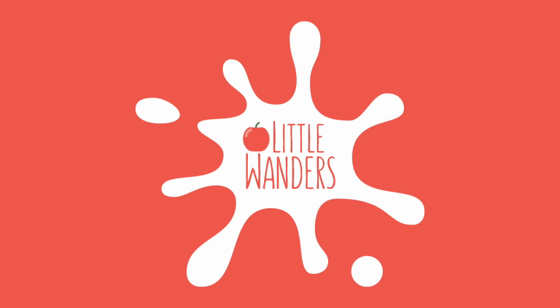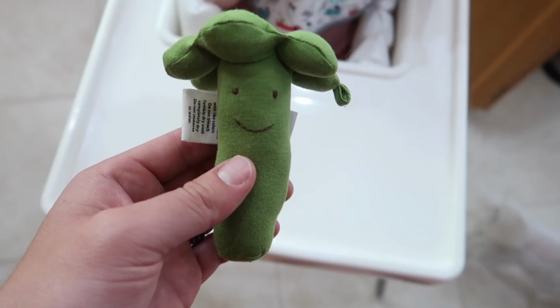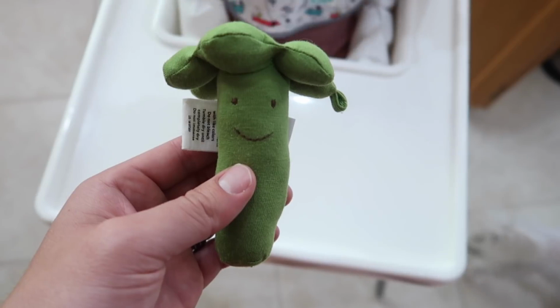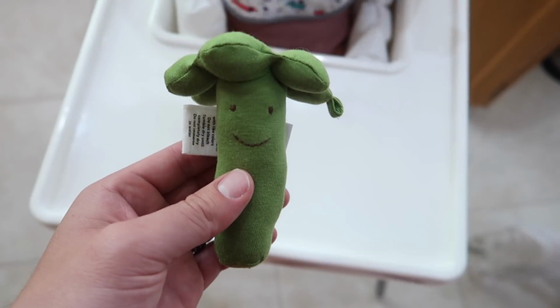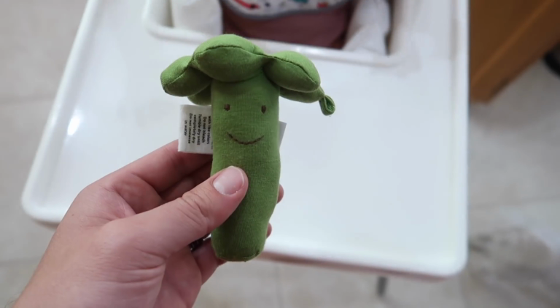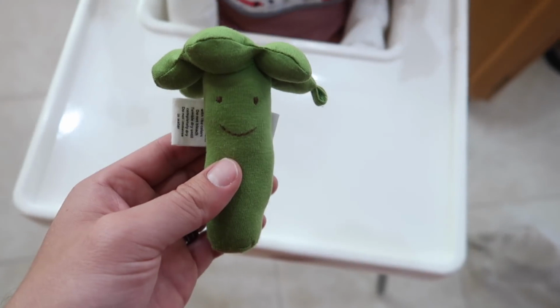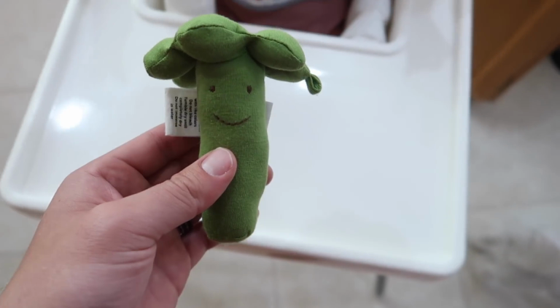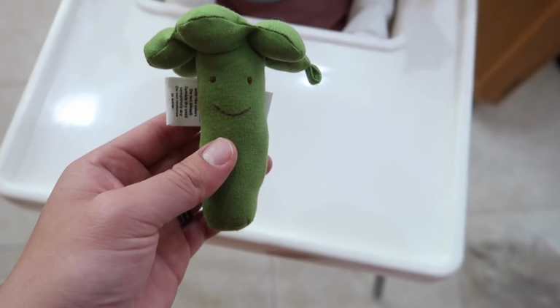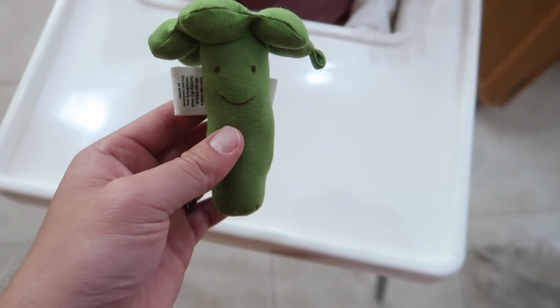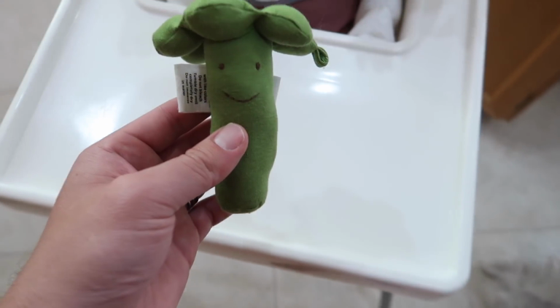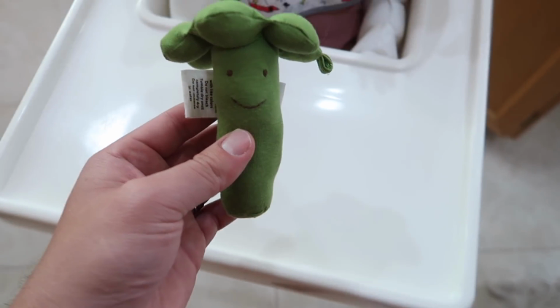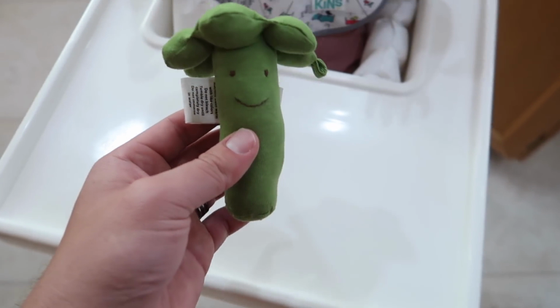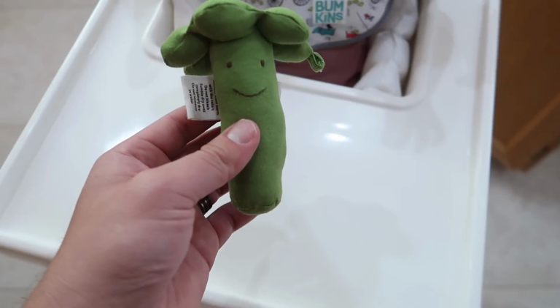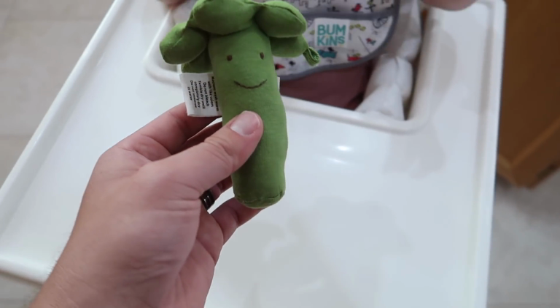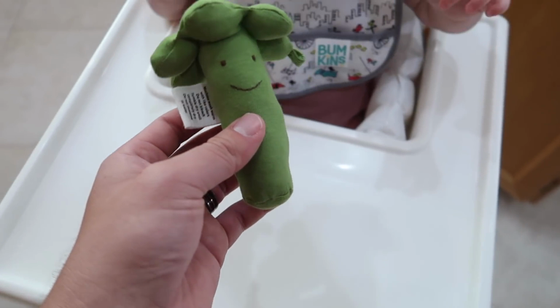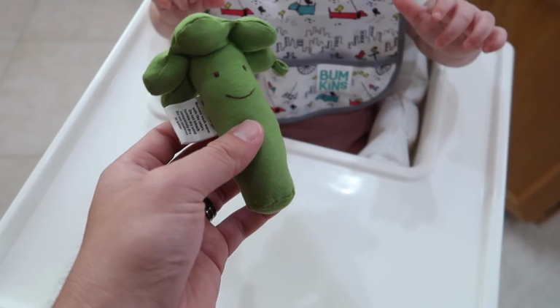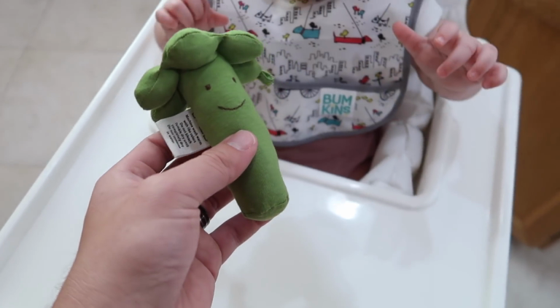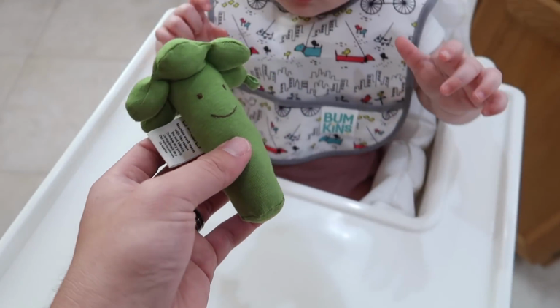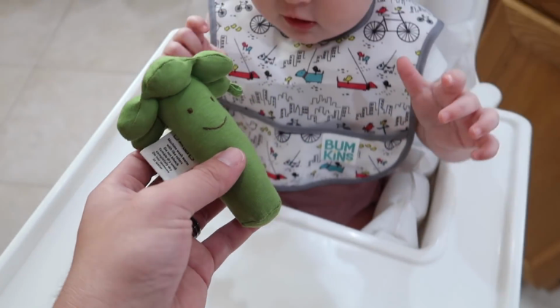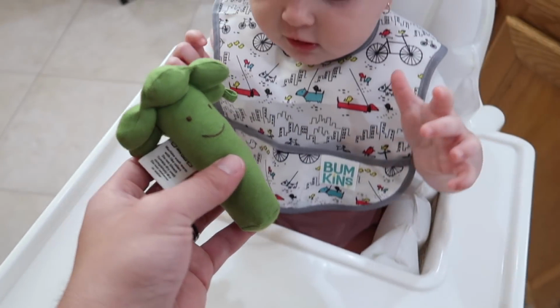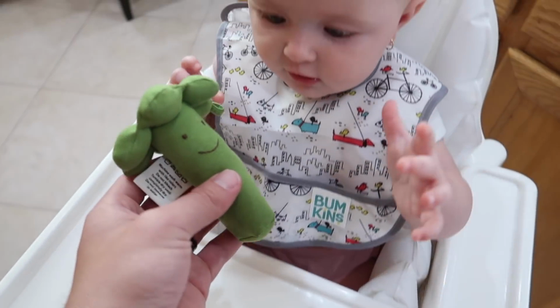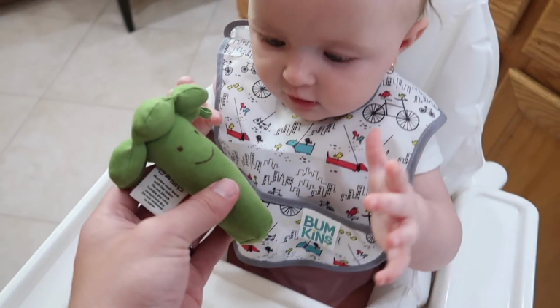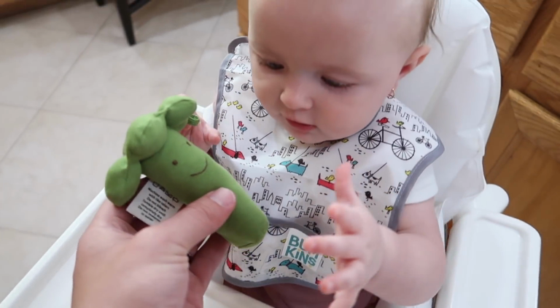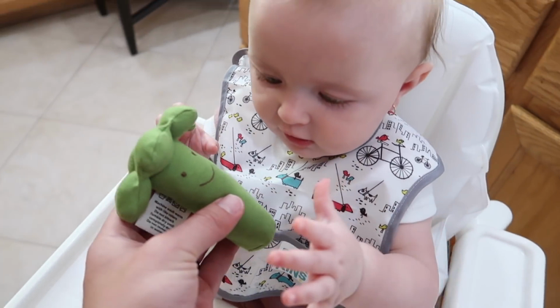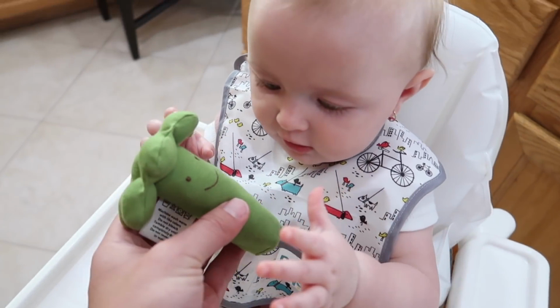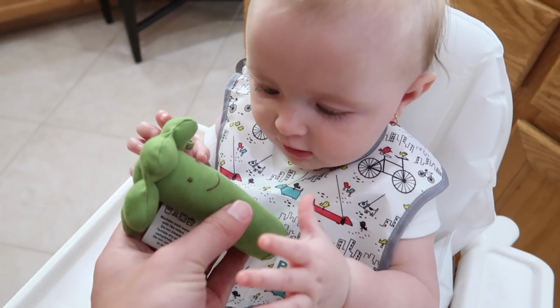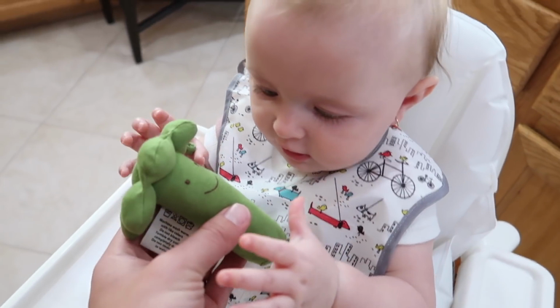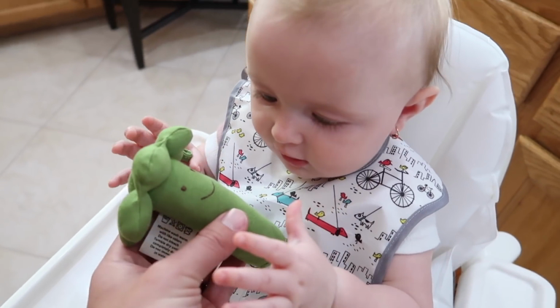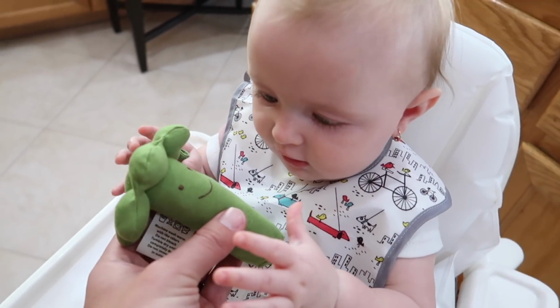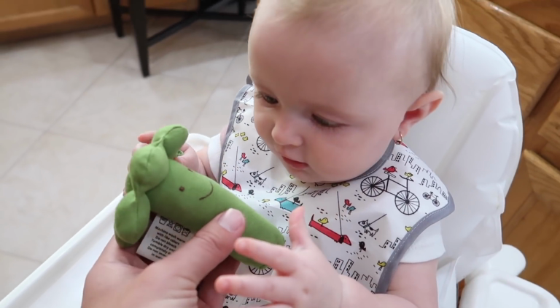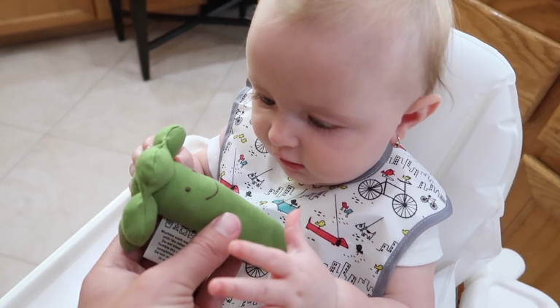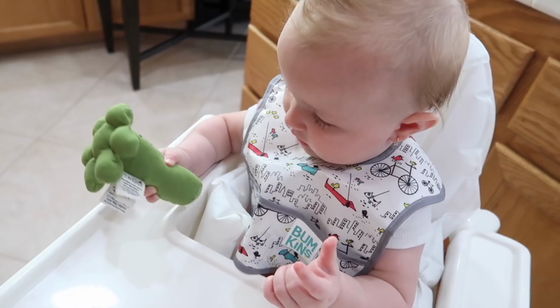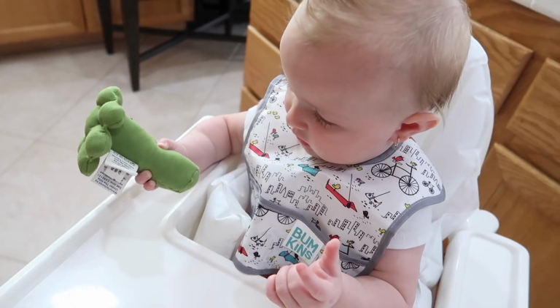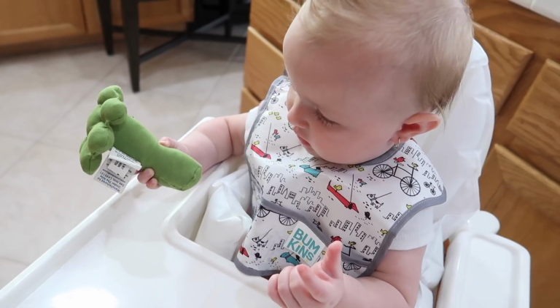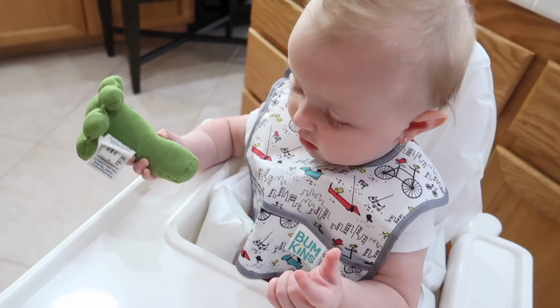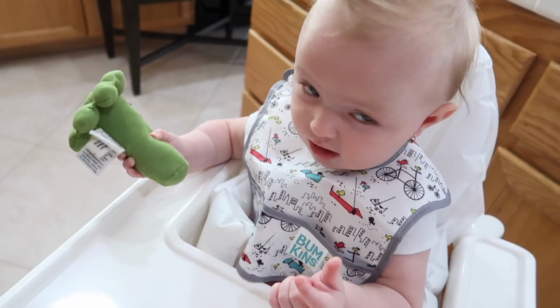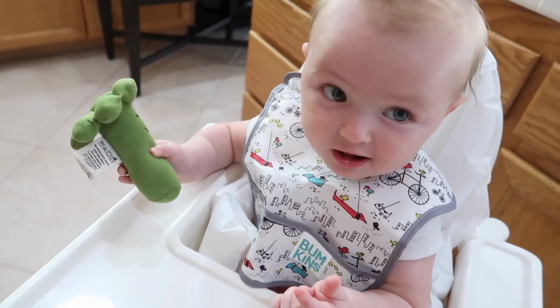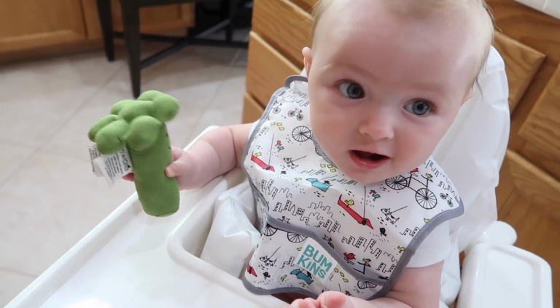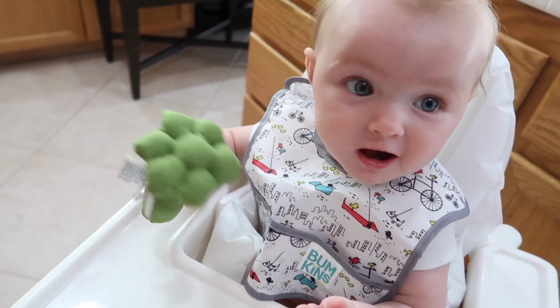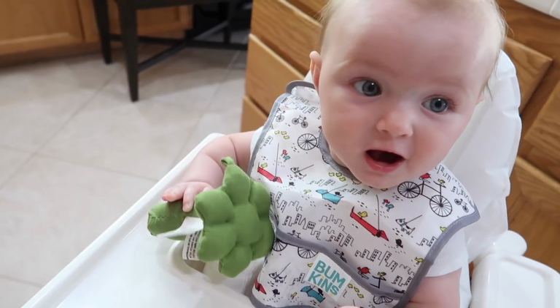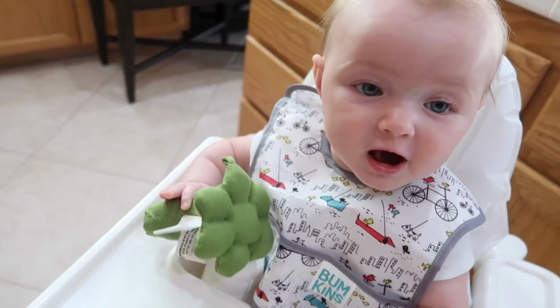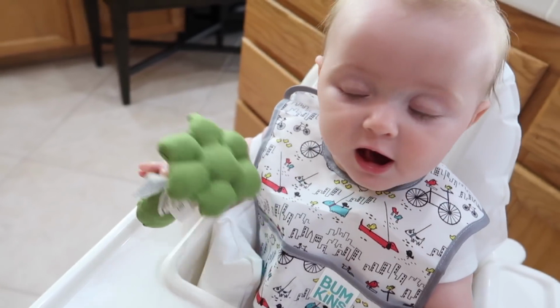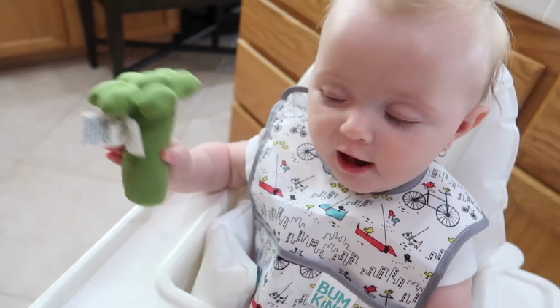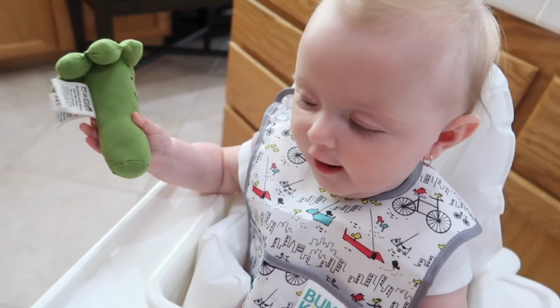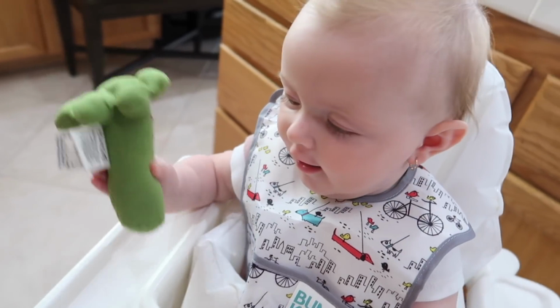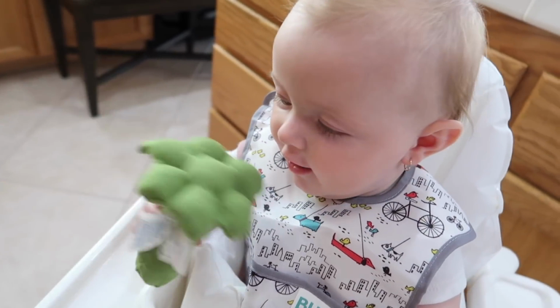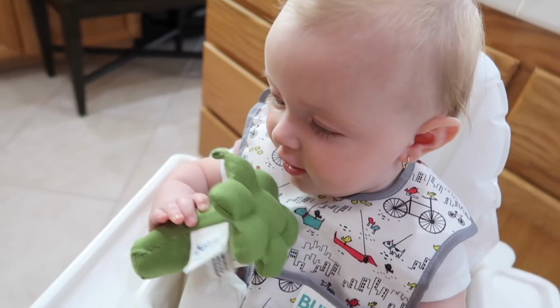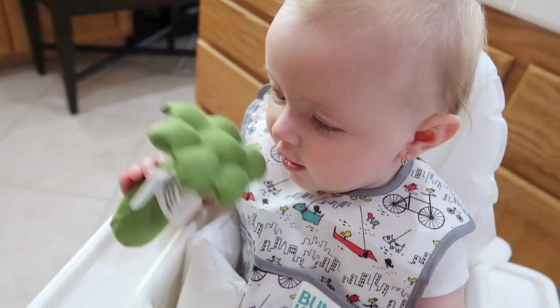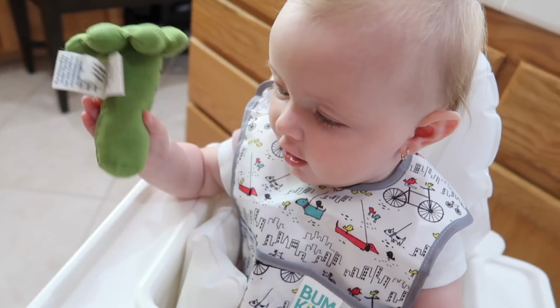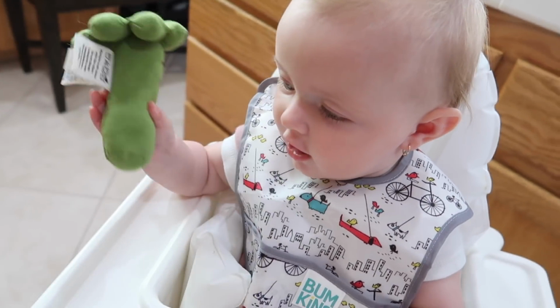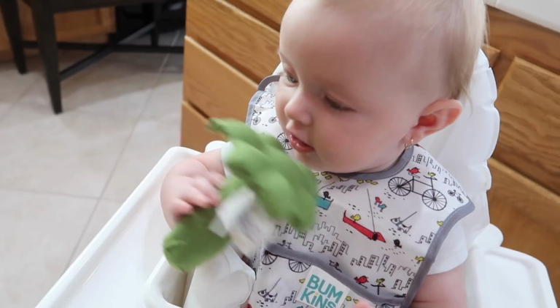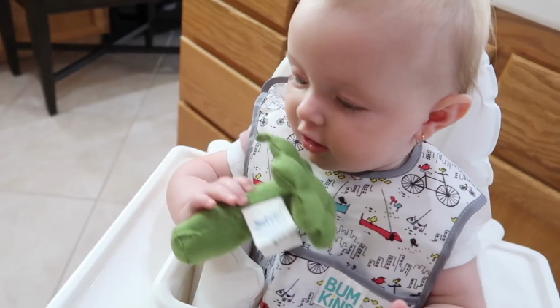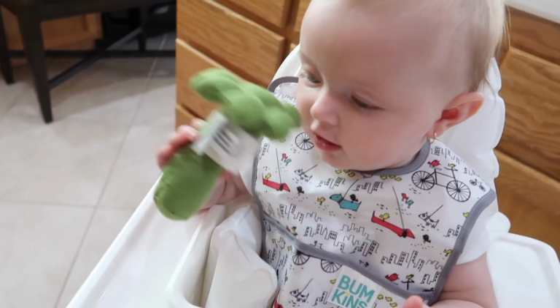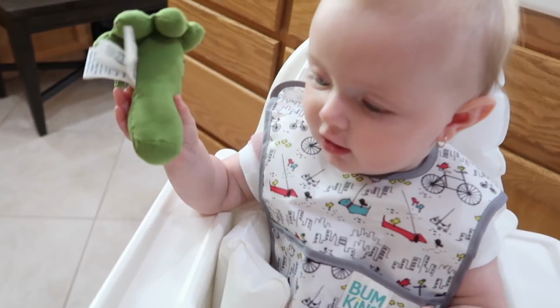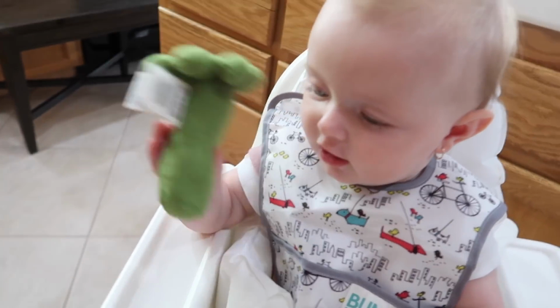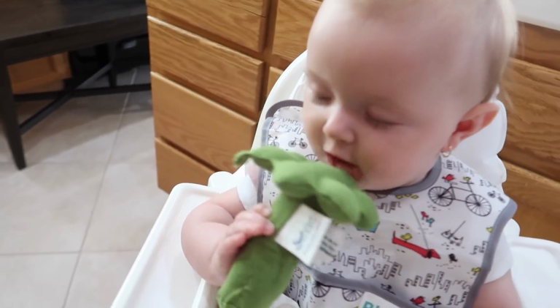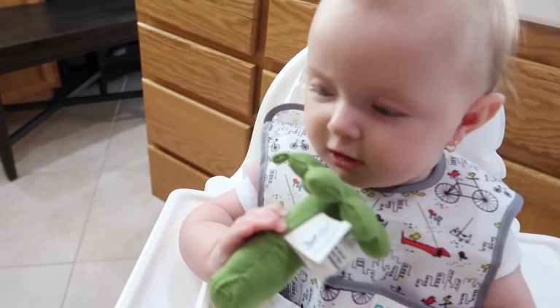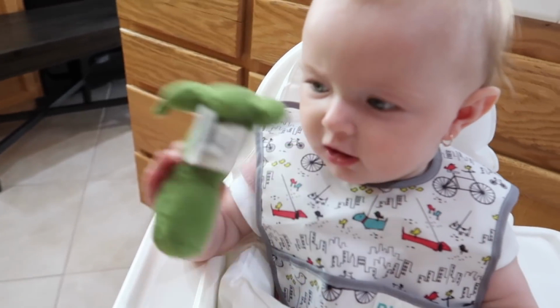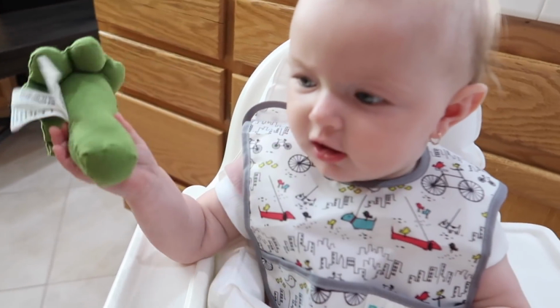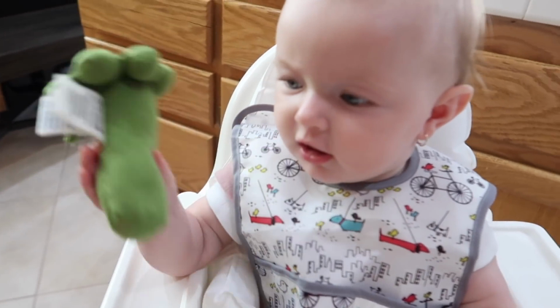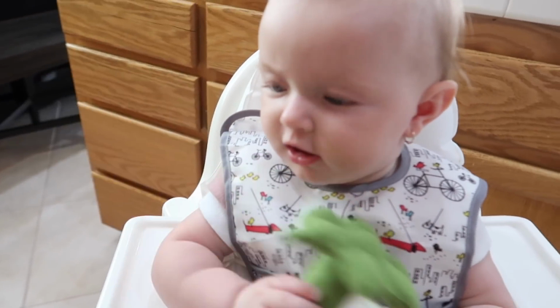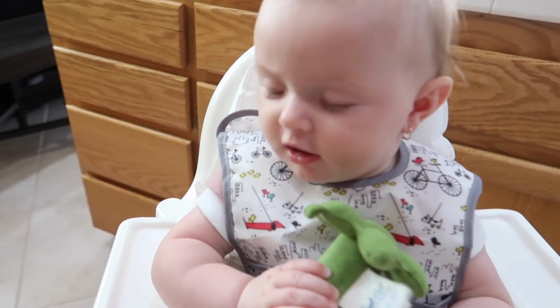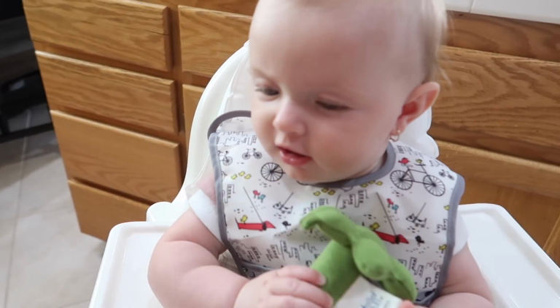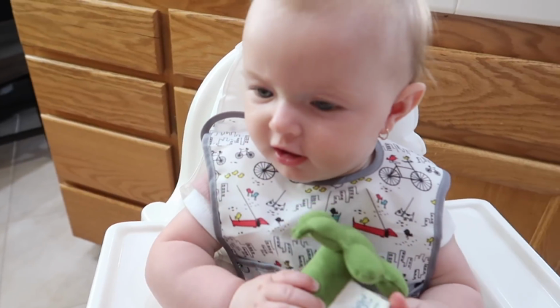Alright, let's start off with her broccoli toy to ease into it. Oh, you seem to like that one. Alright, let's bring in the real stuff.